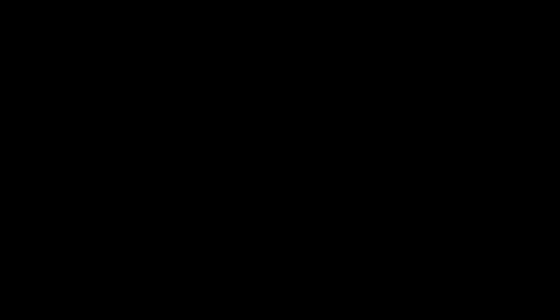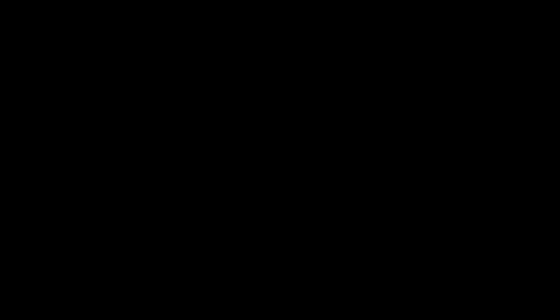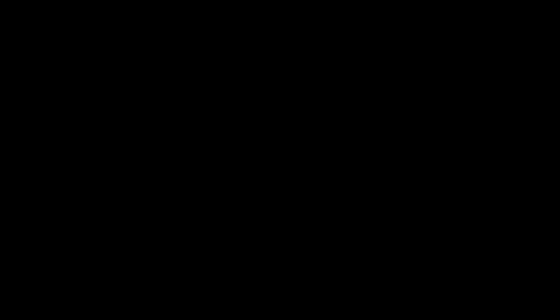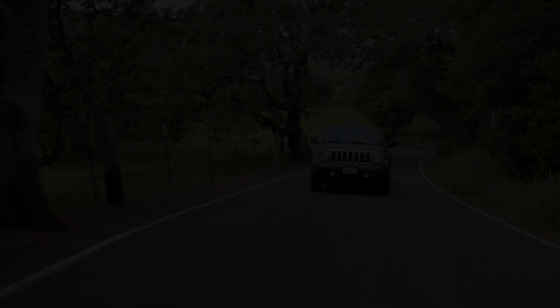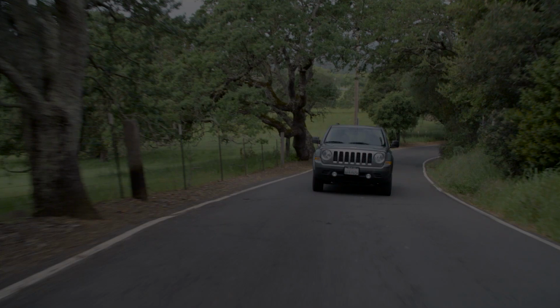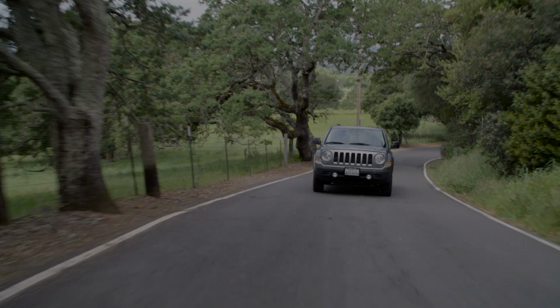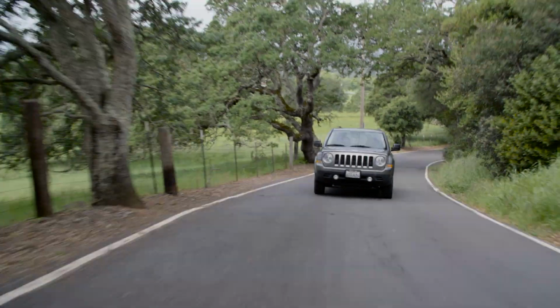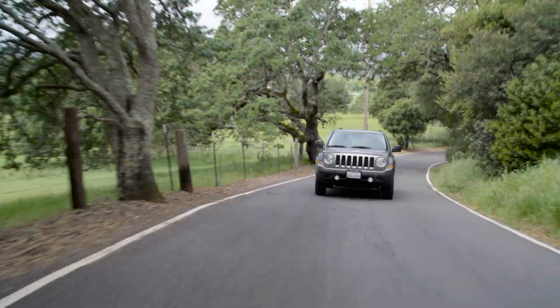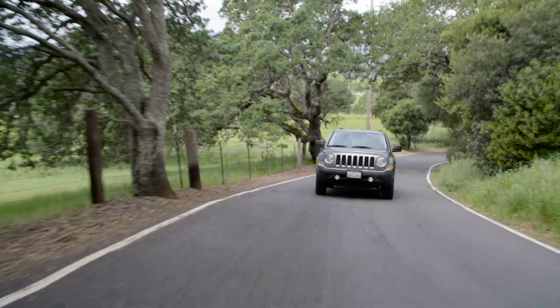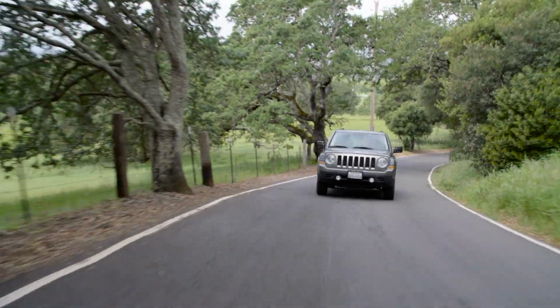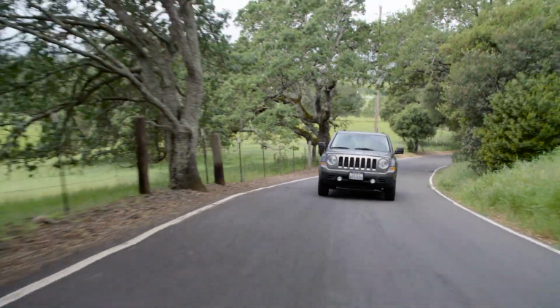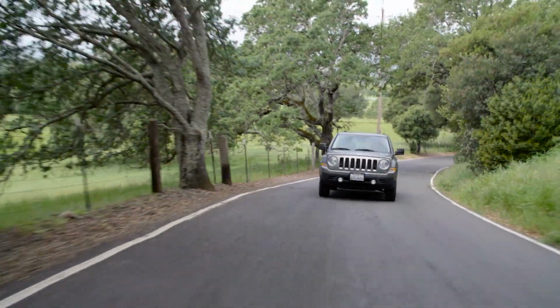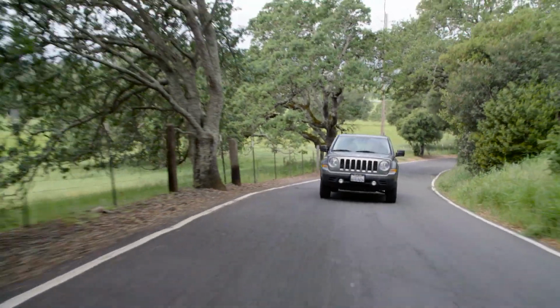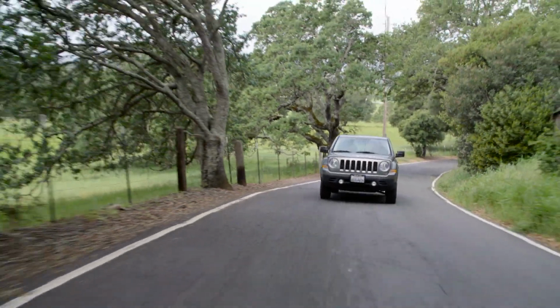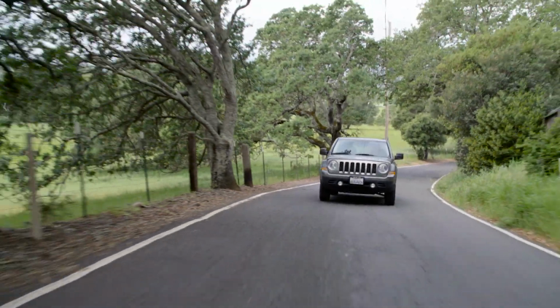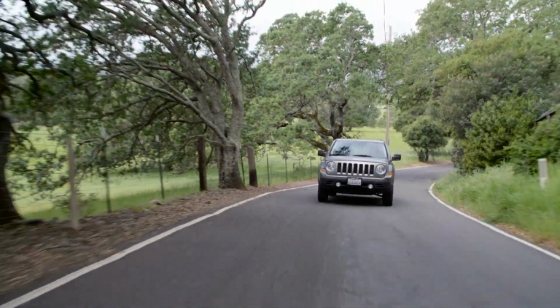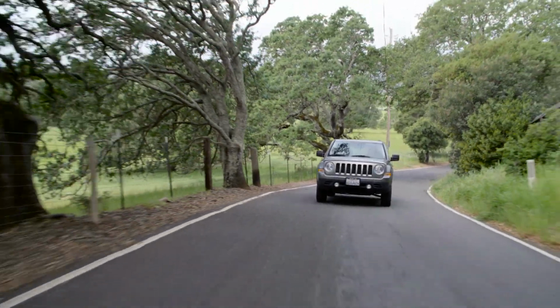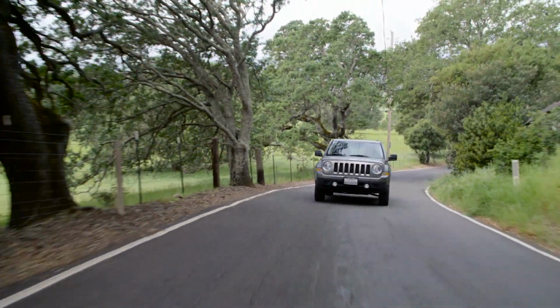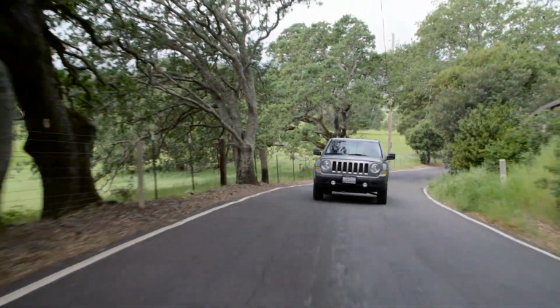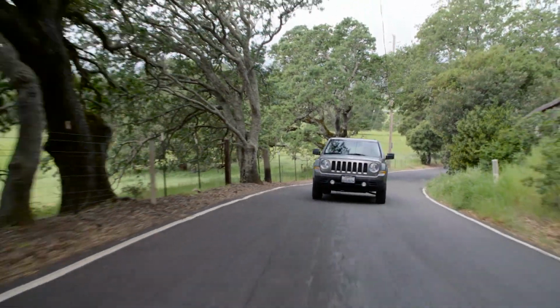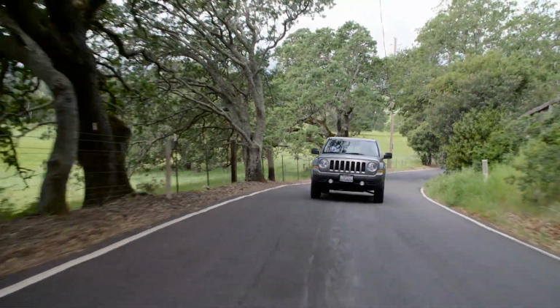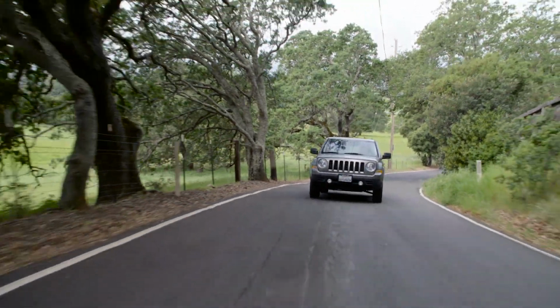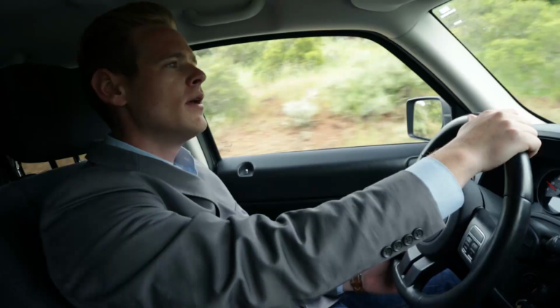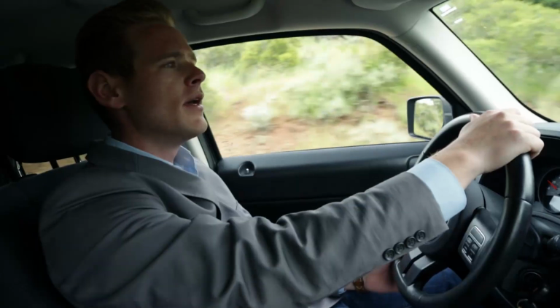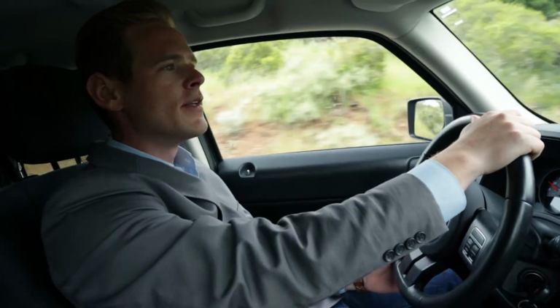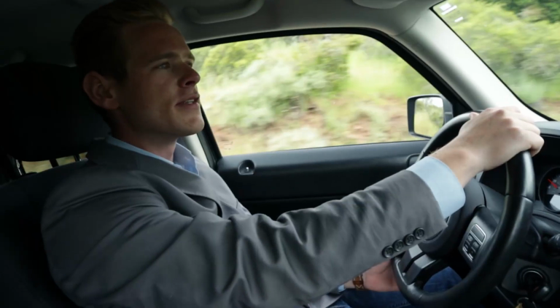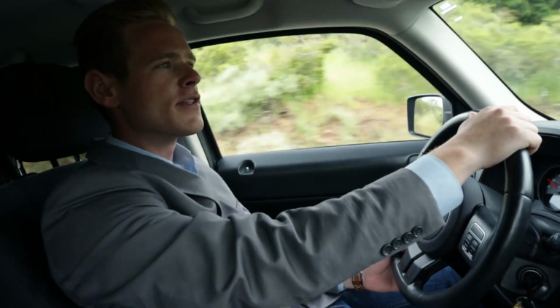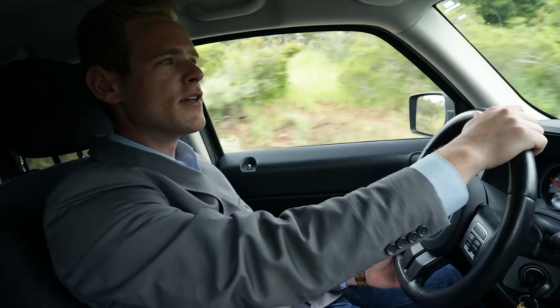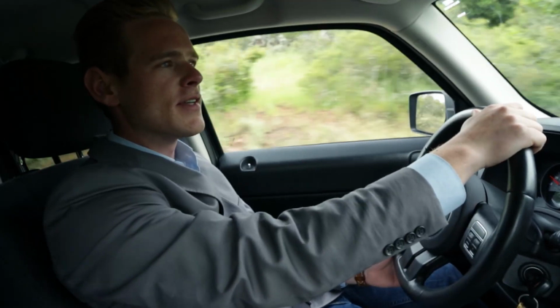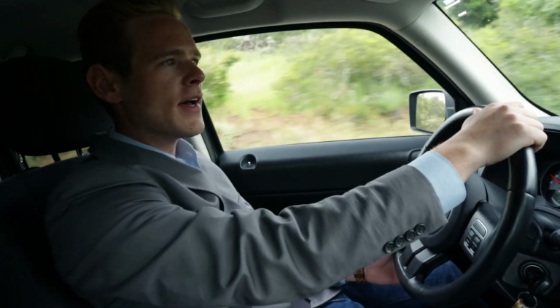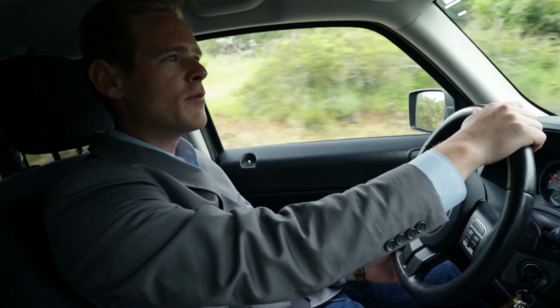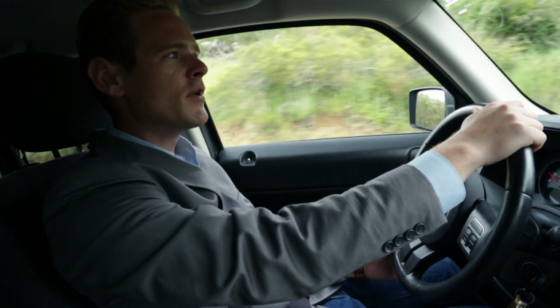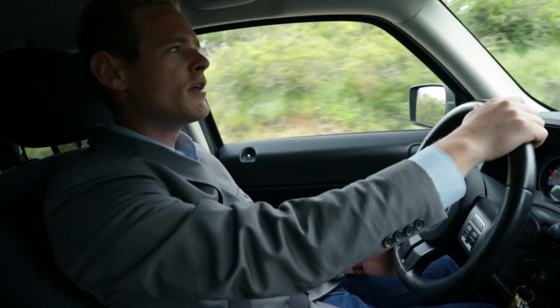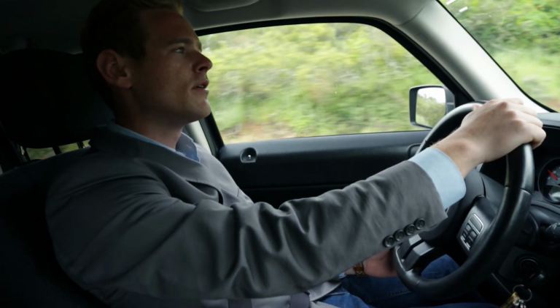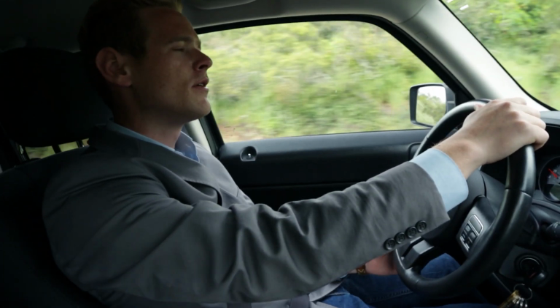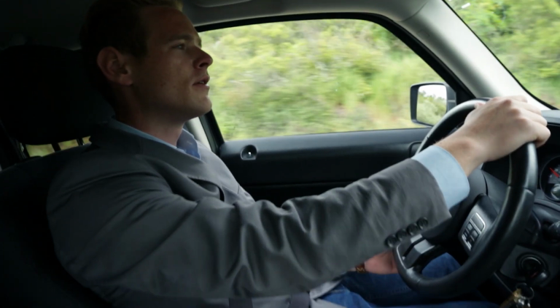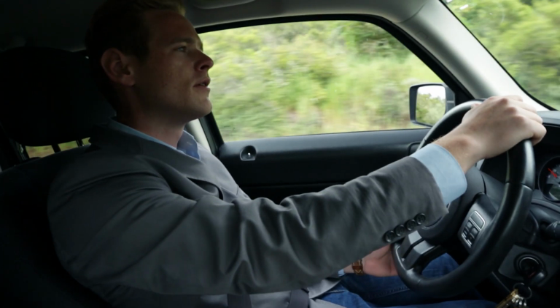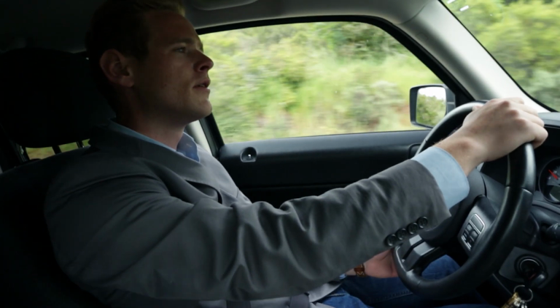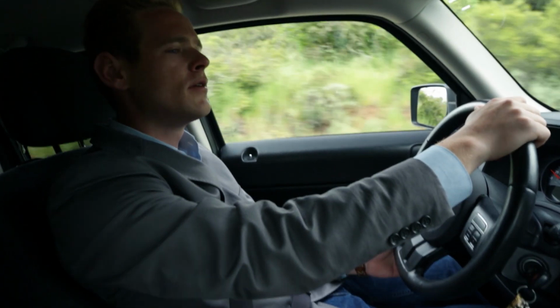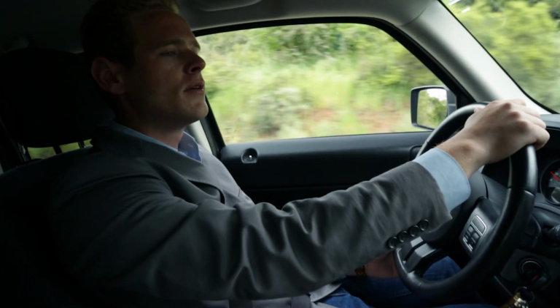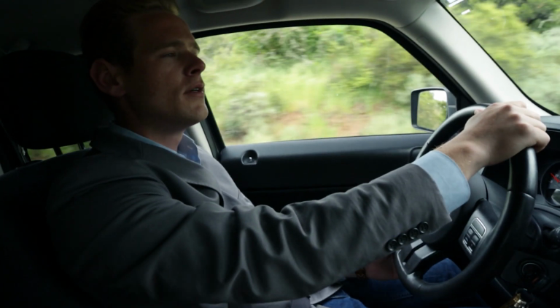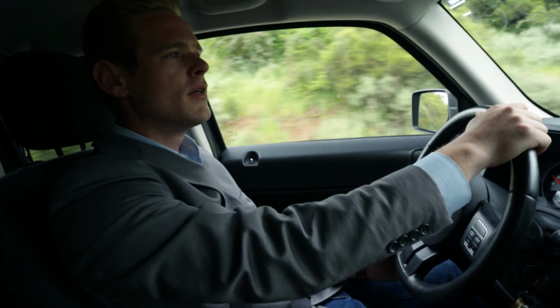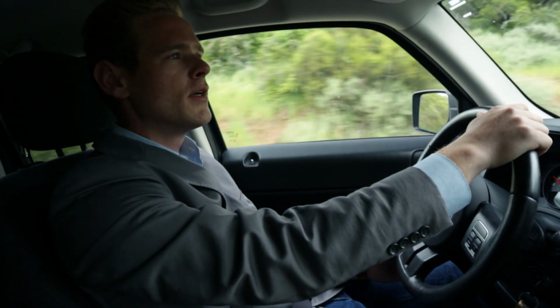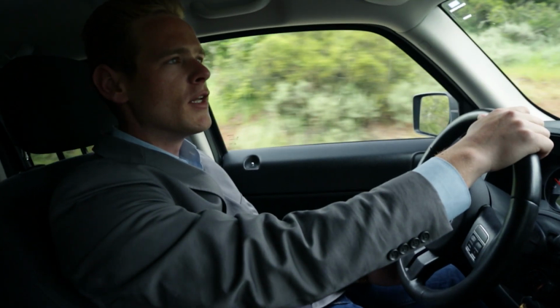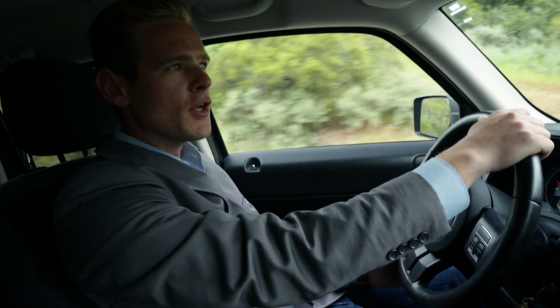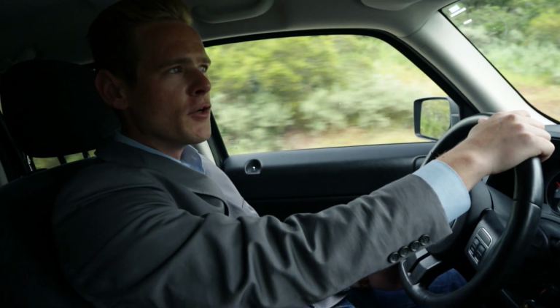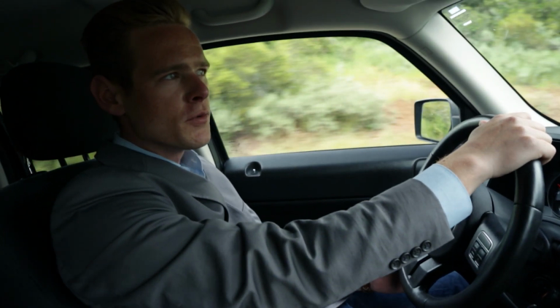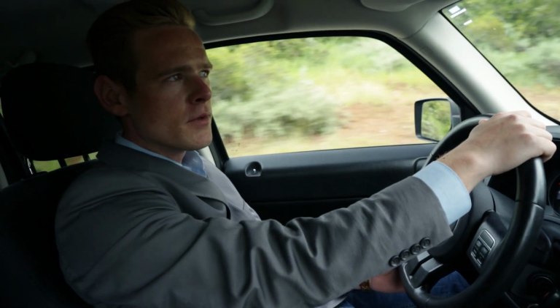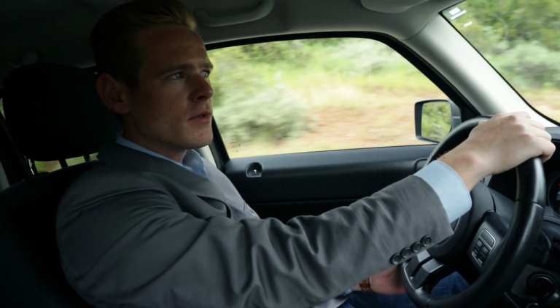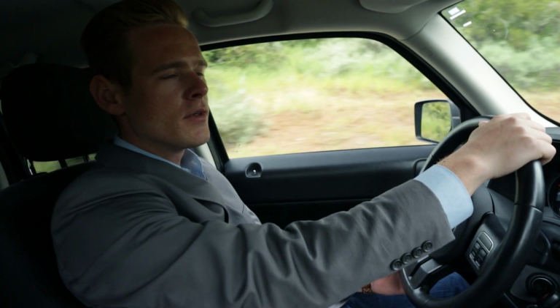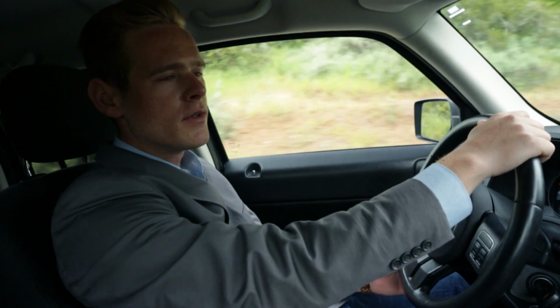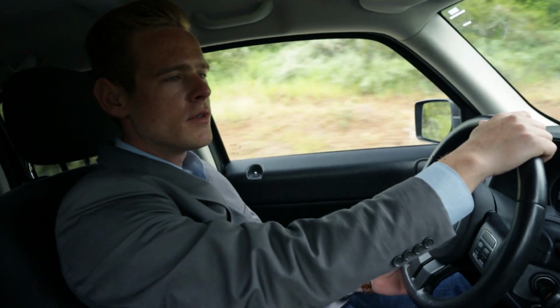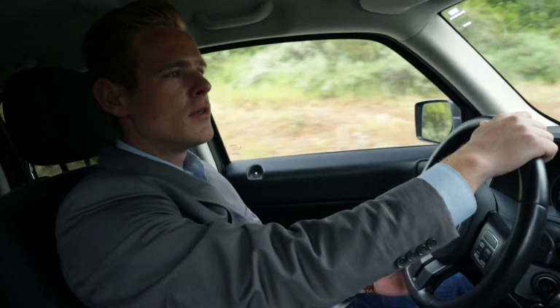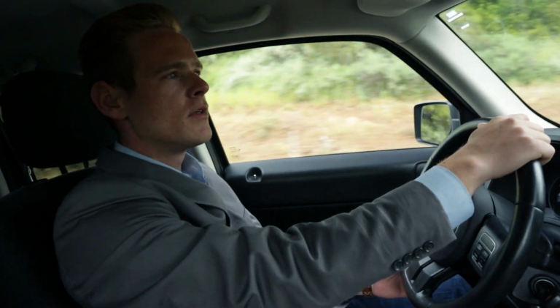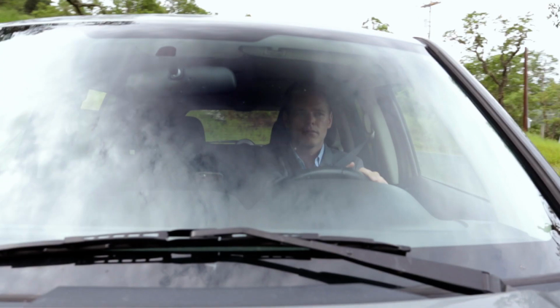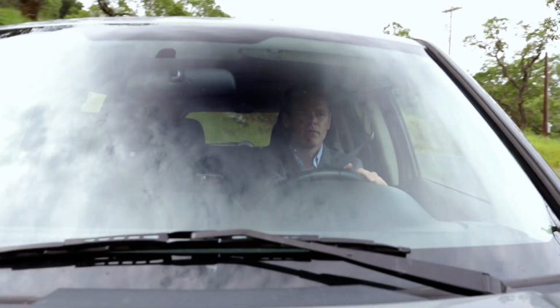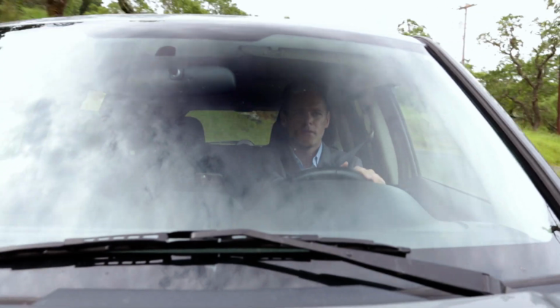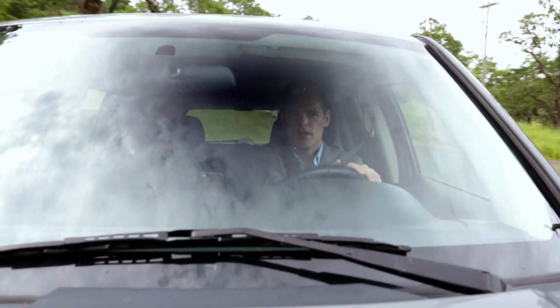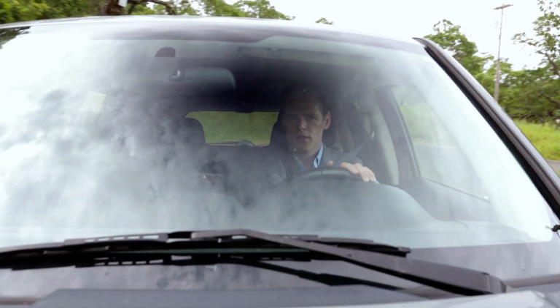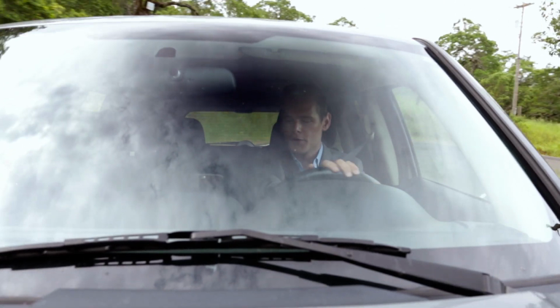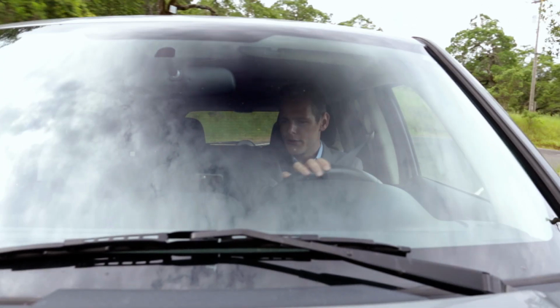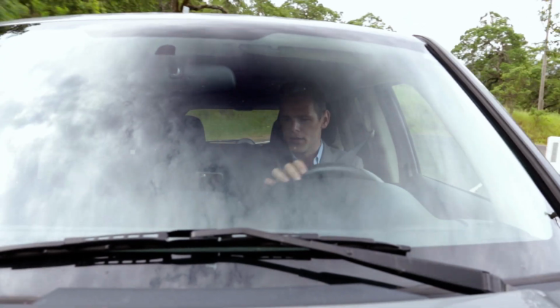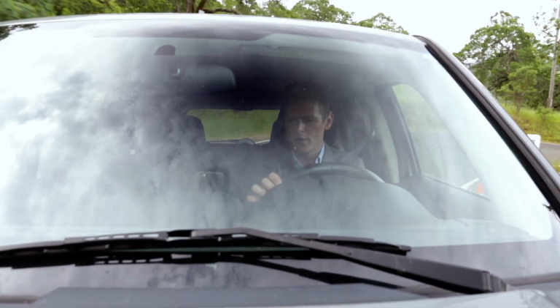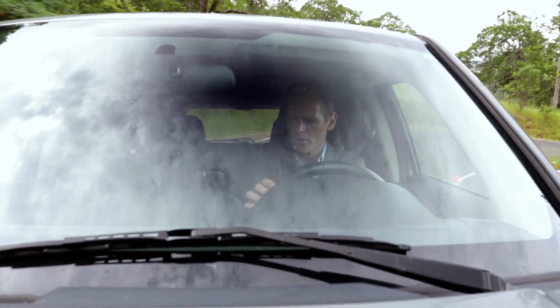Hi, thanks for taking my call. Is this a good time? Hello? Hello, are you there?